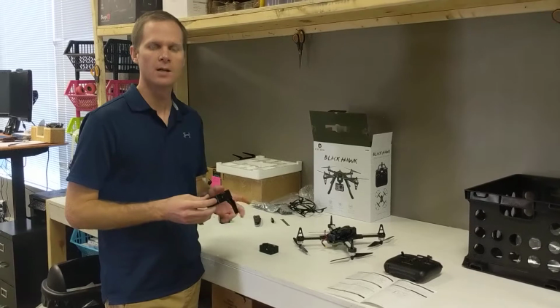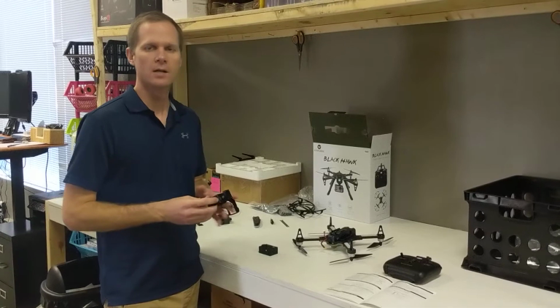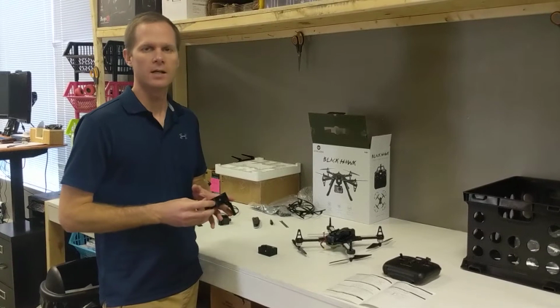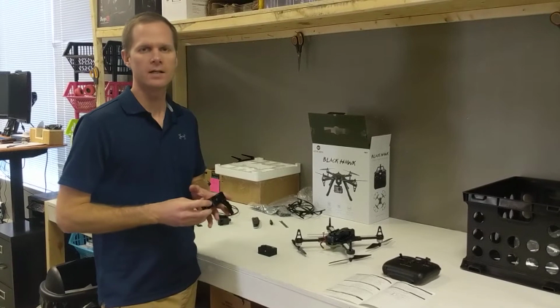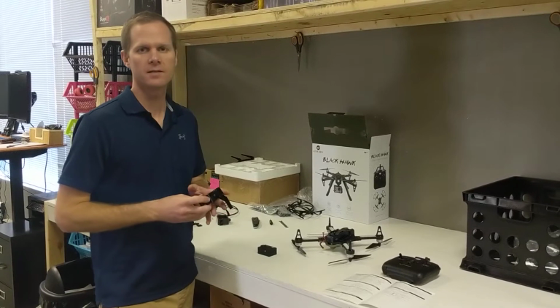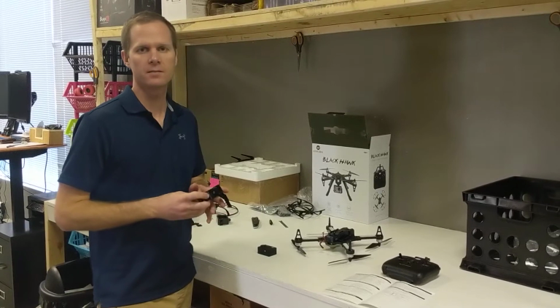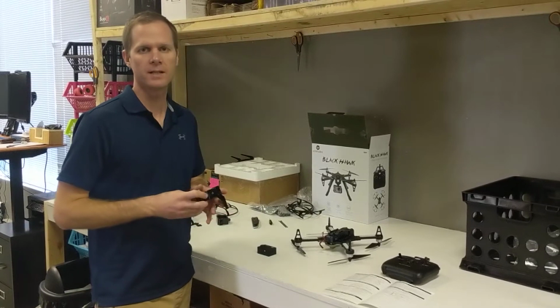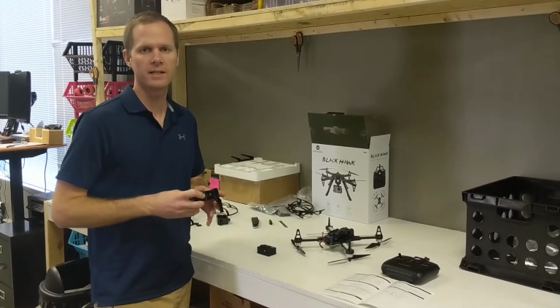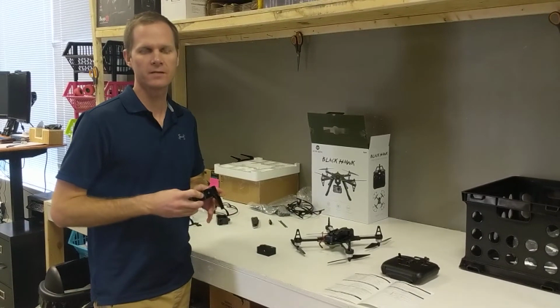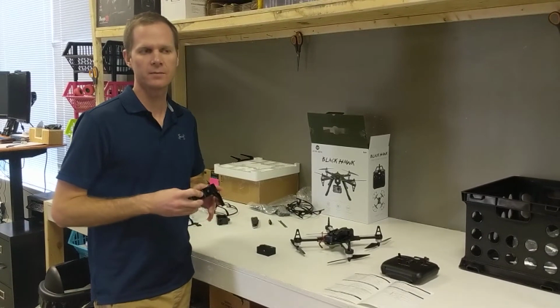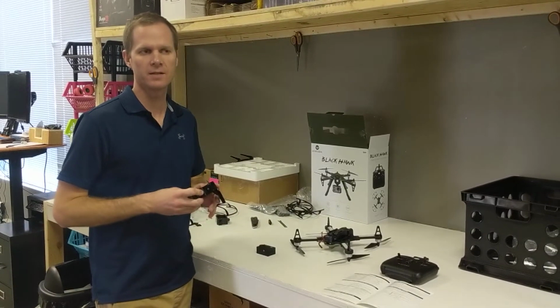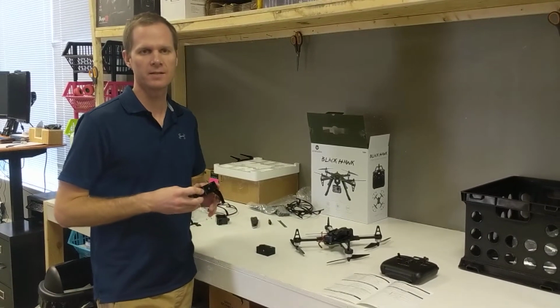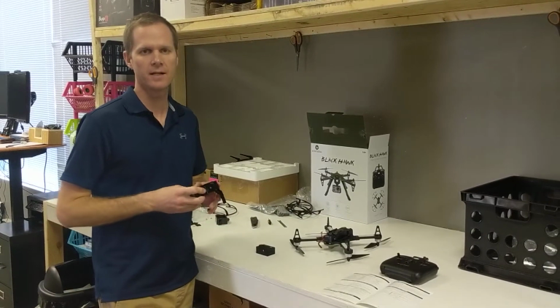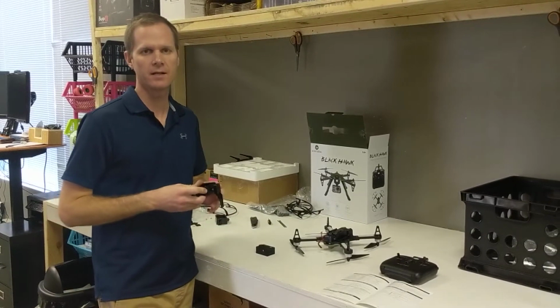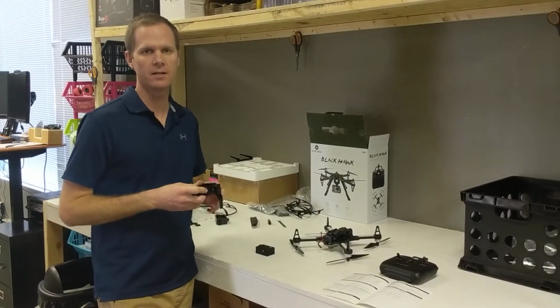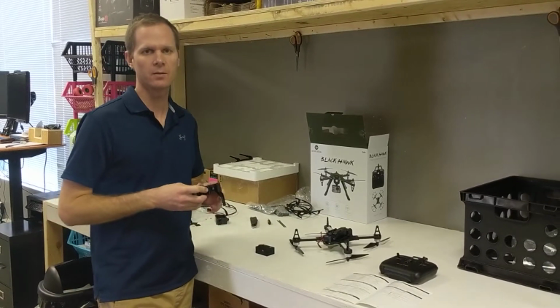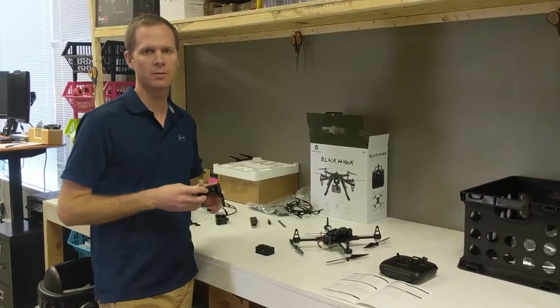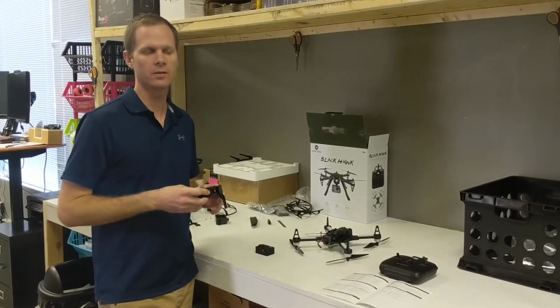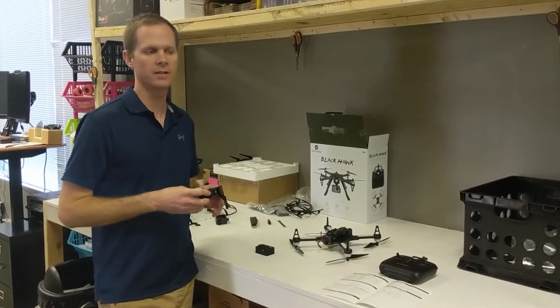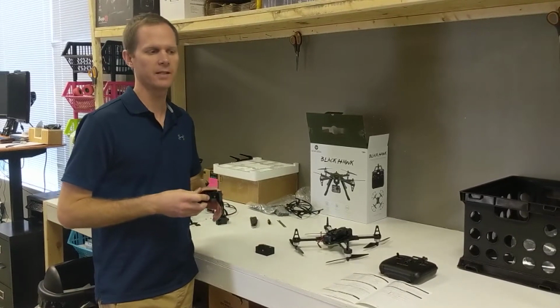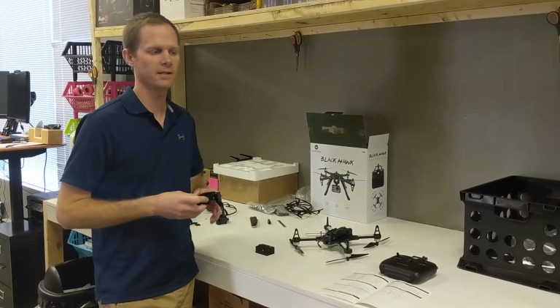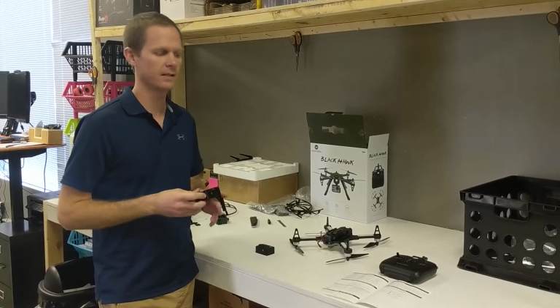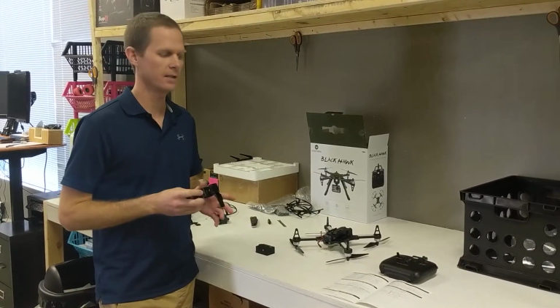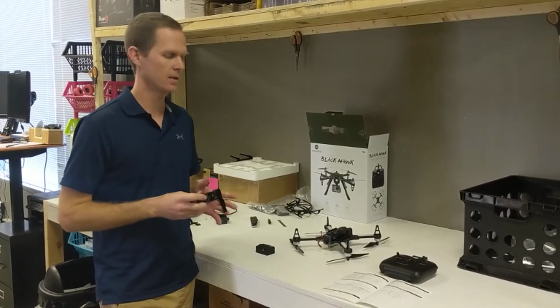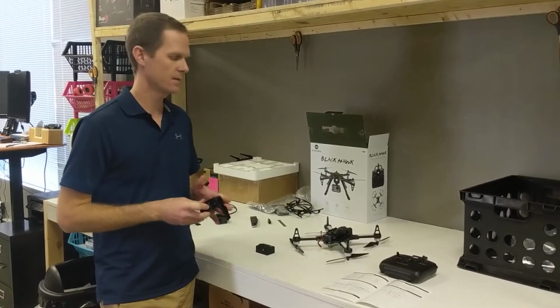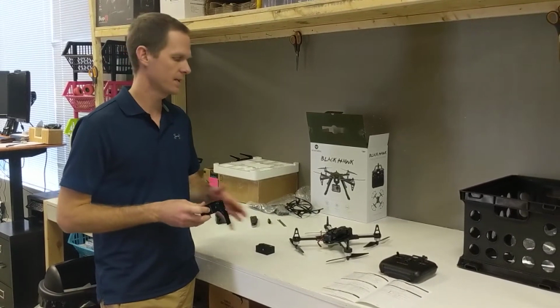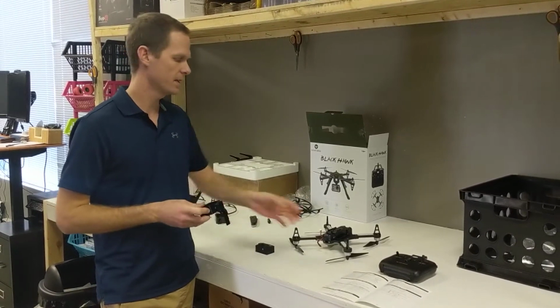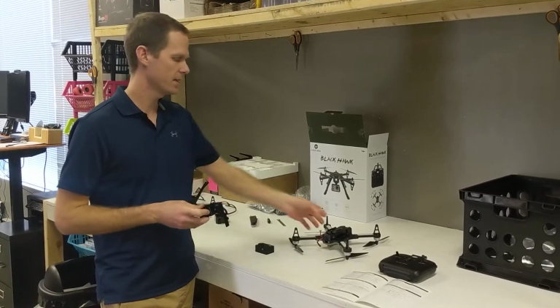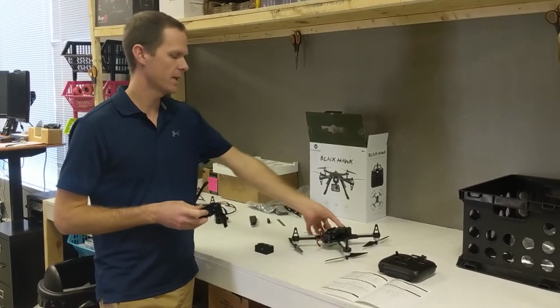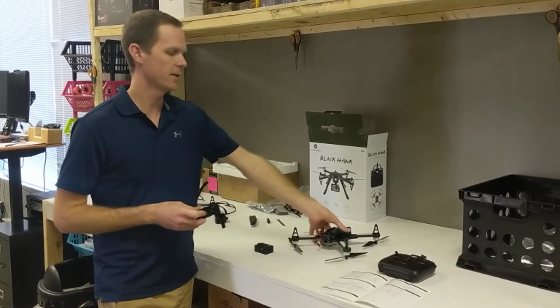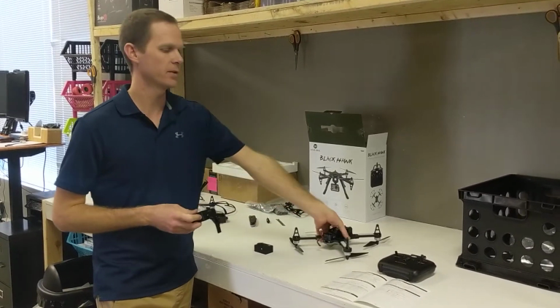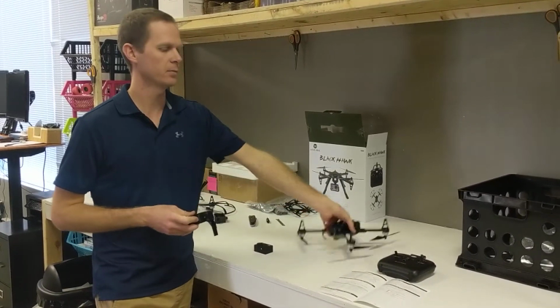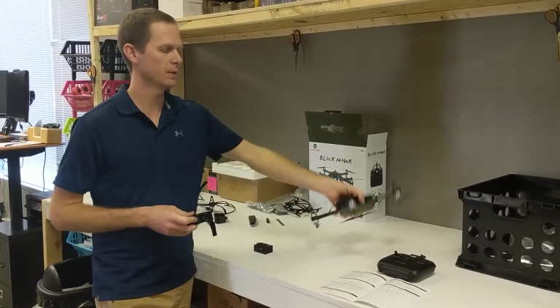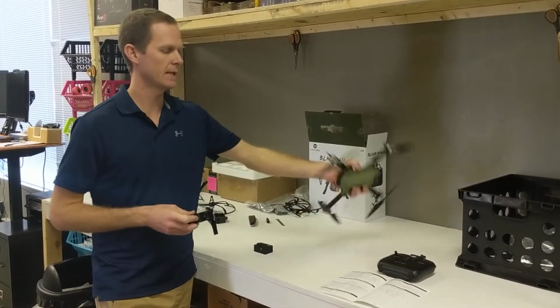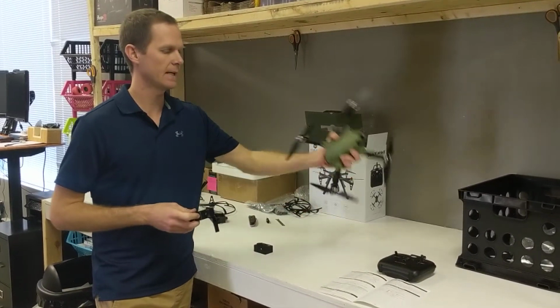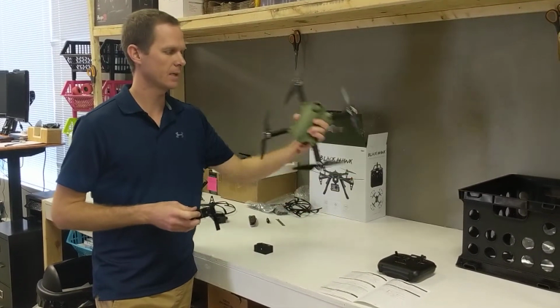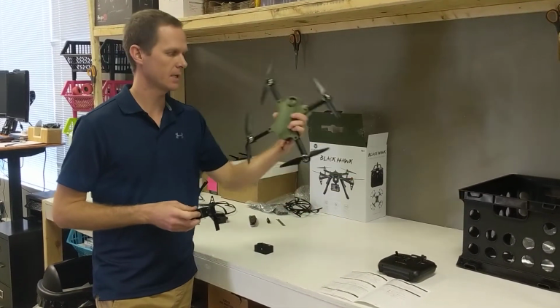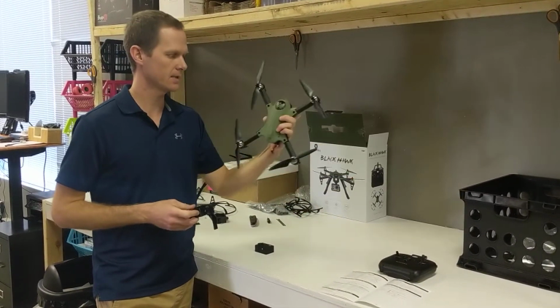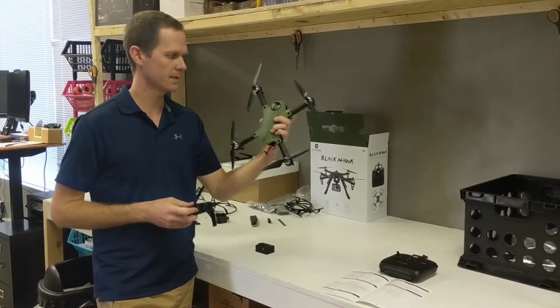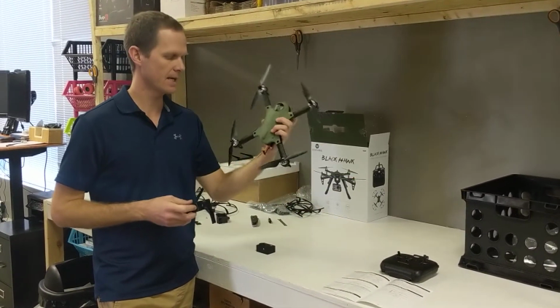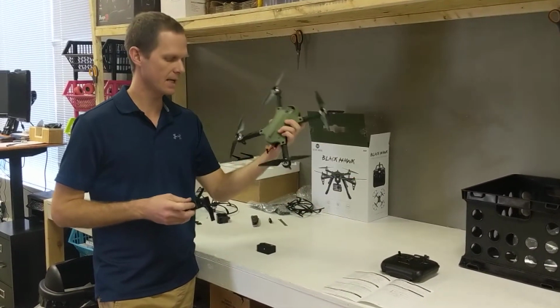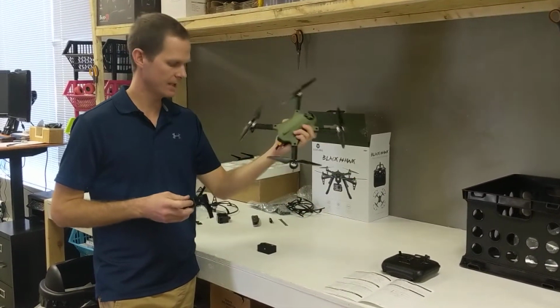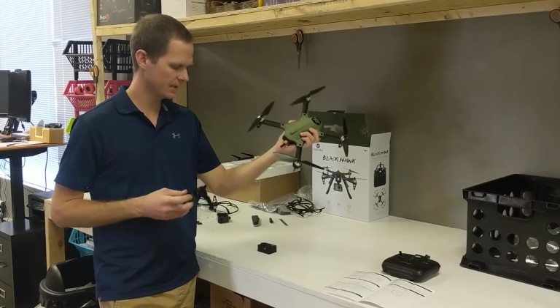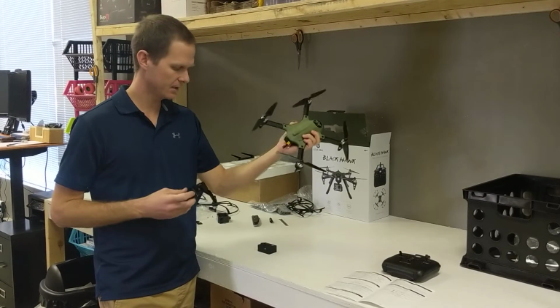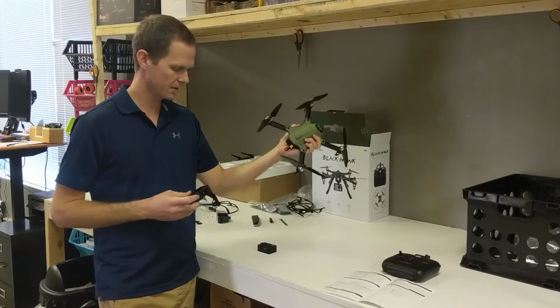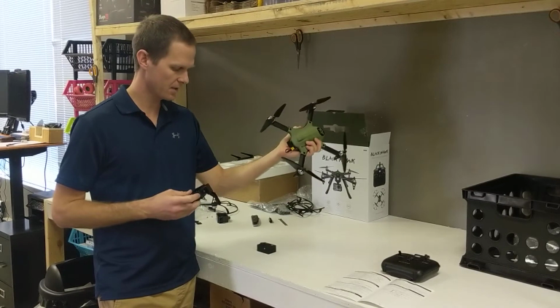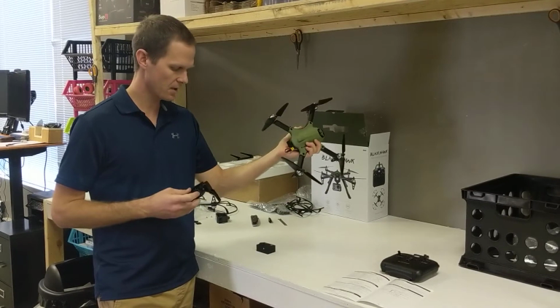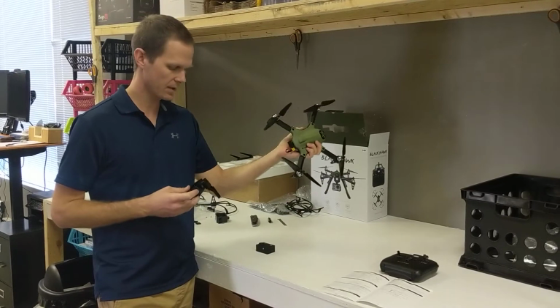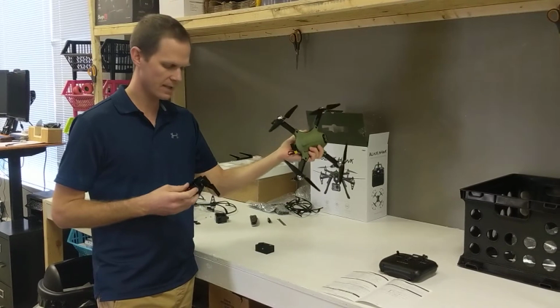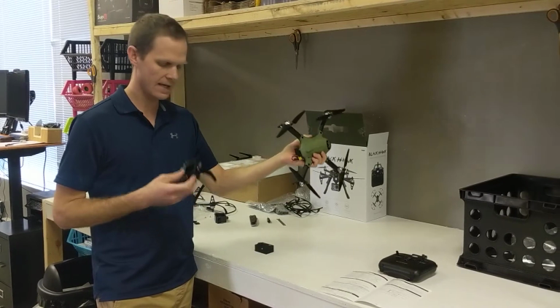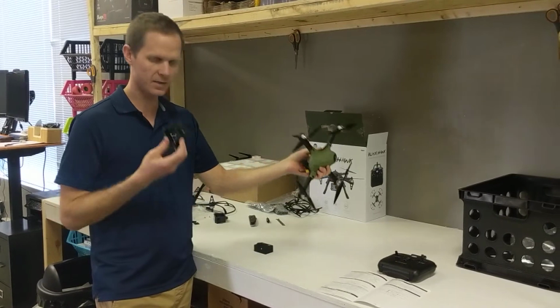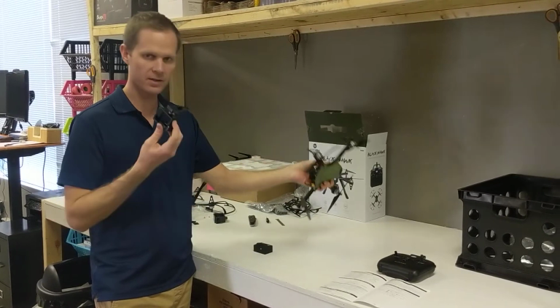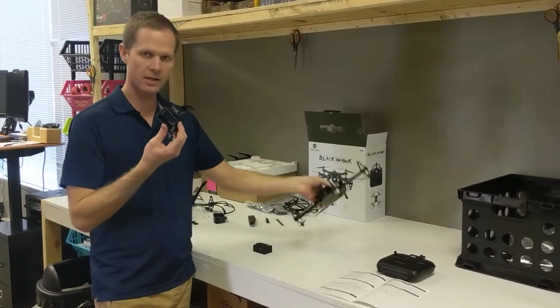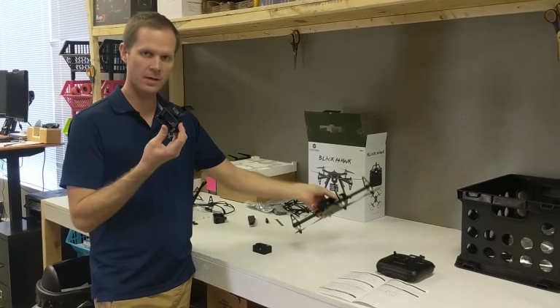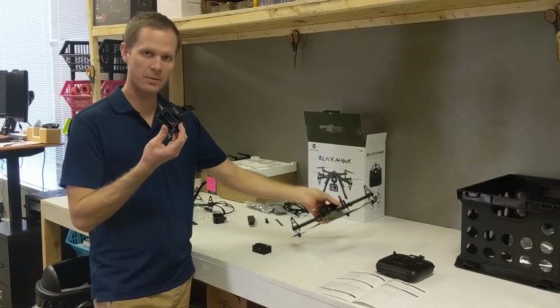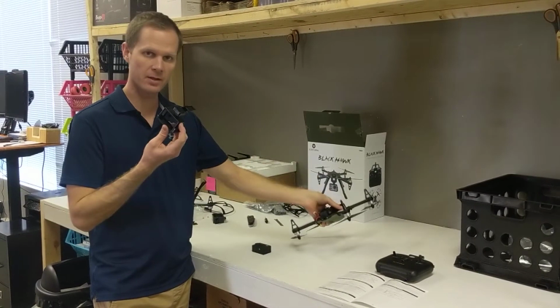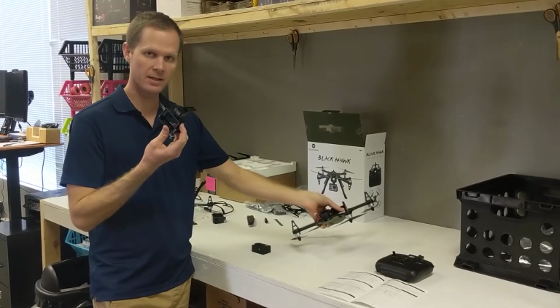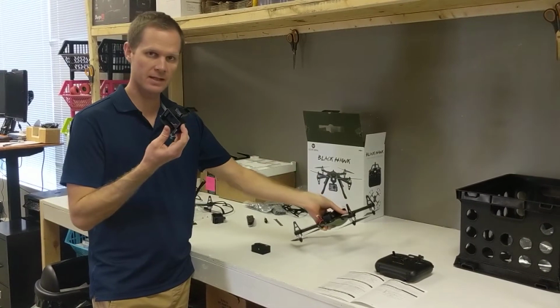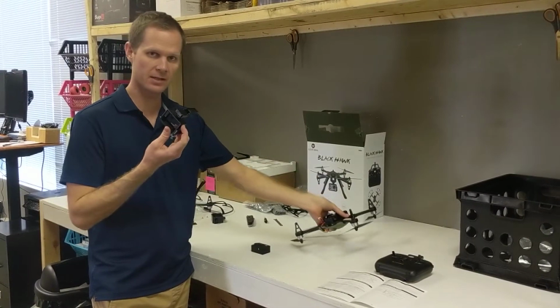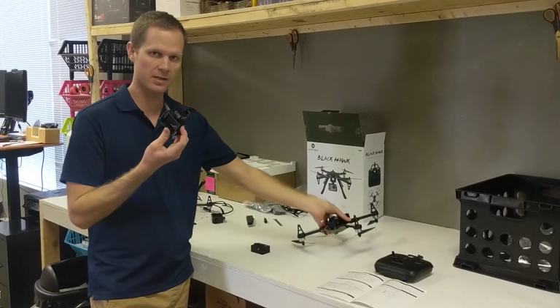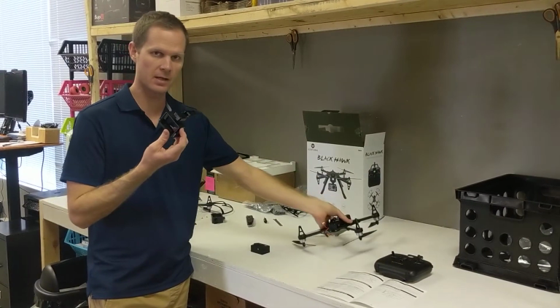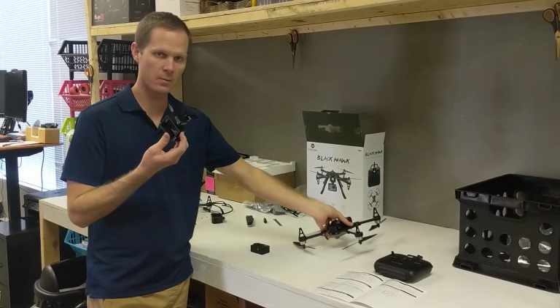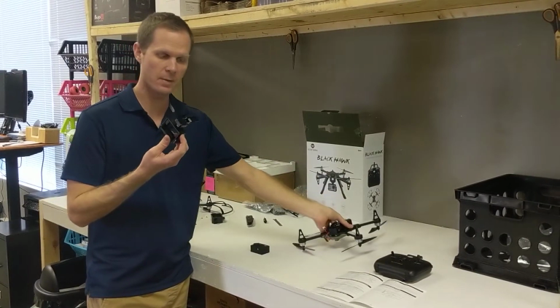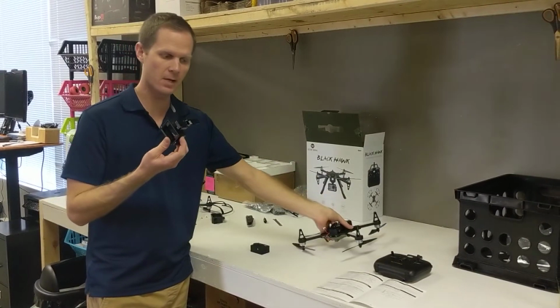Hey, this is Mike from Altair. We're looking at the Altair Aerial Blackhawk today and installing an action camera in the action camera mount.